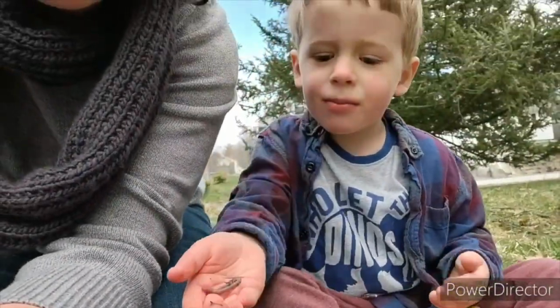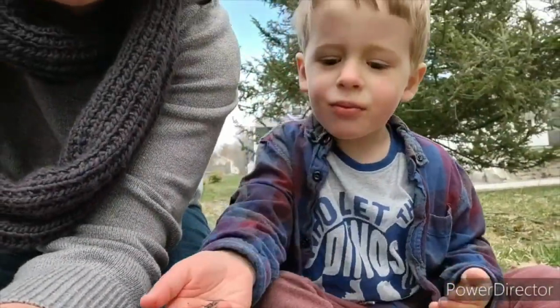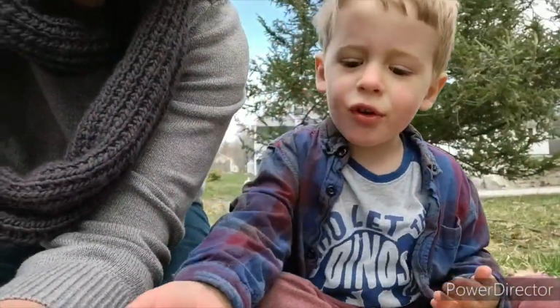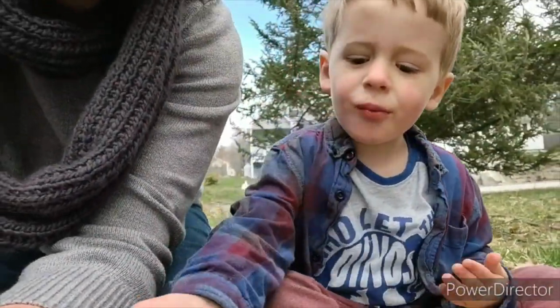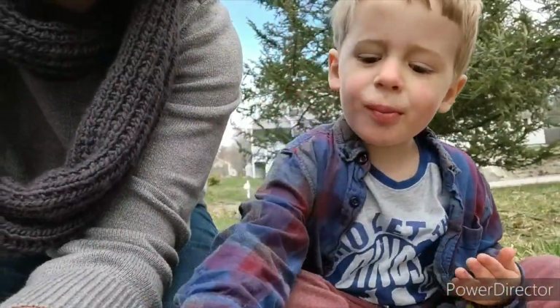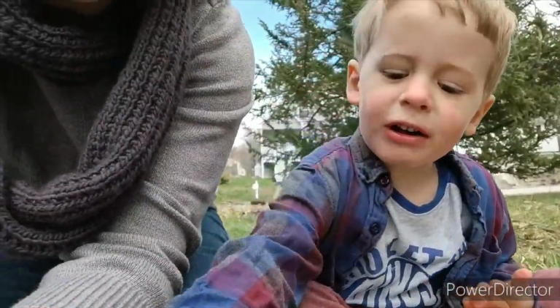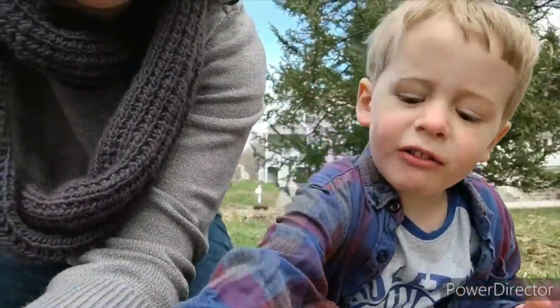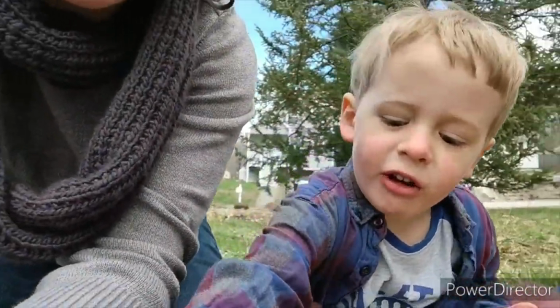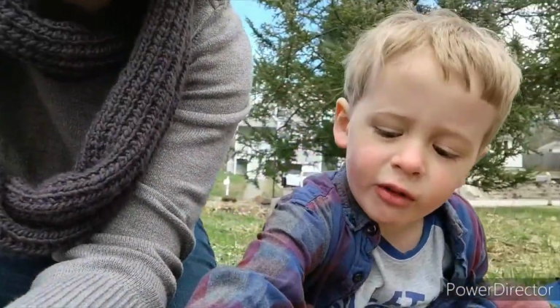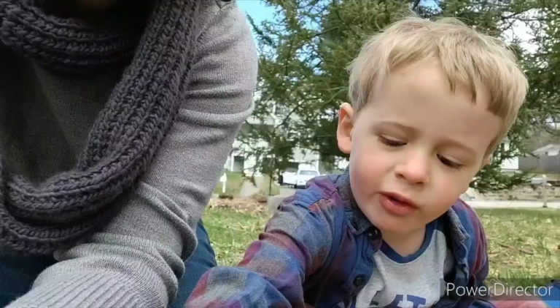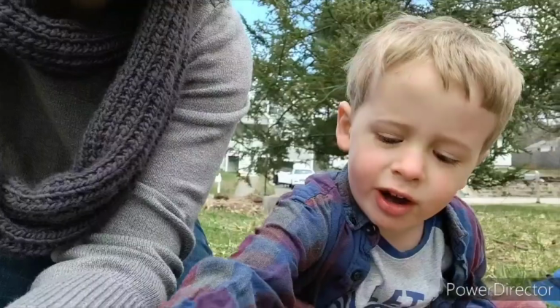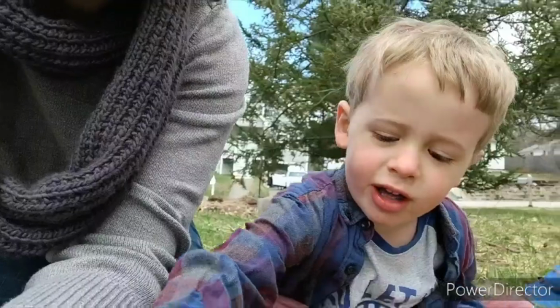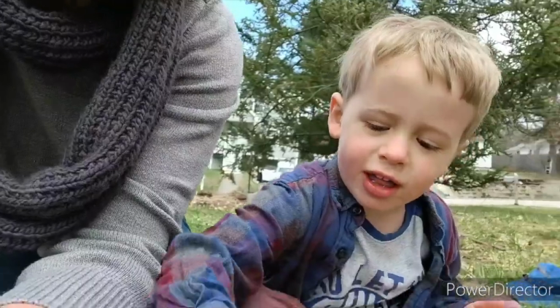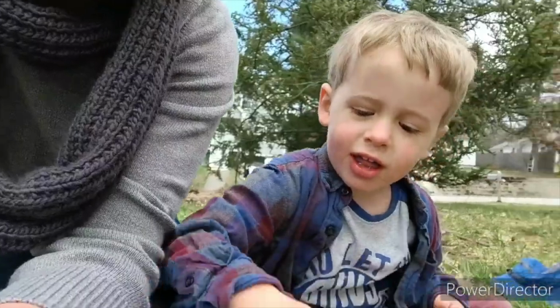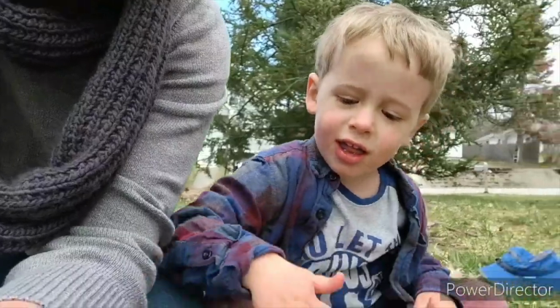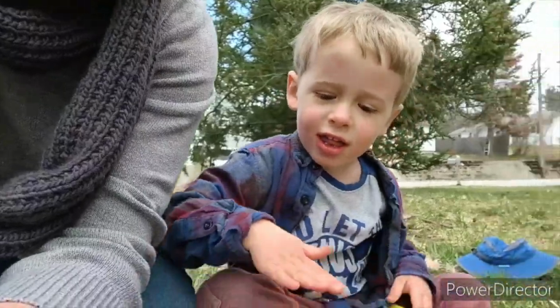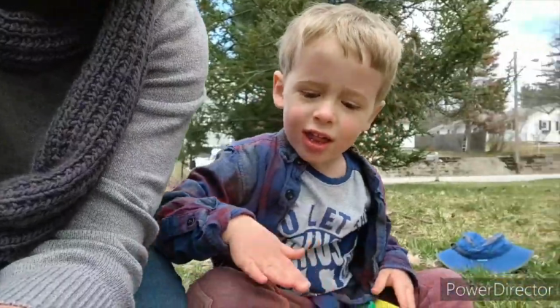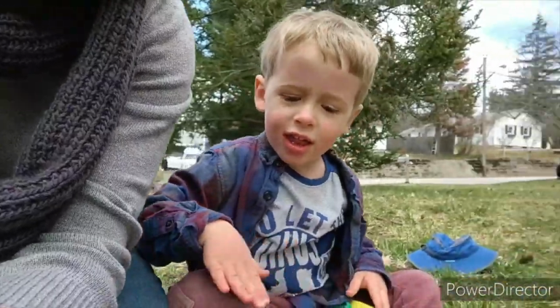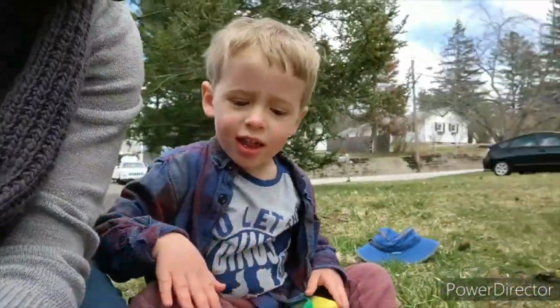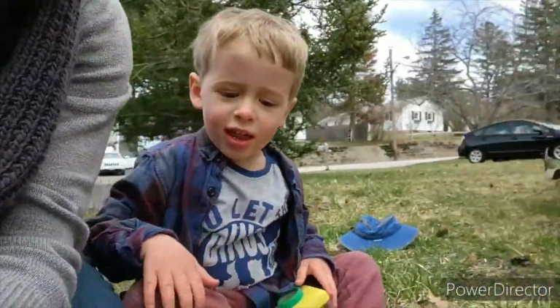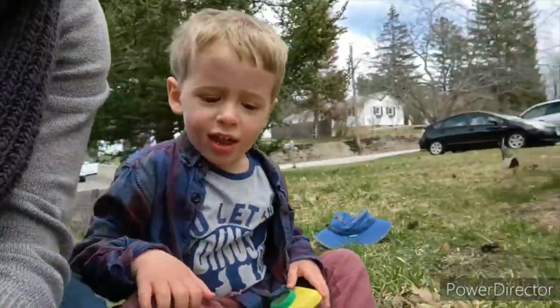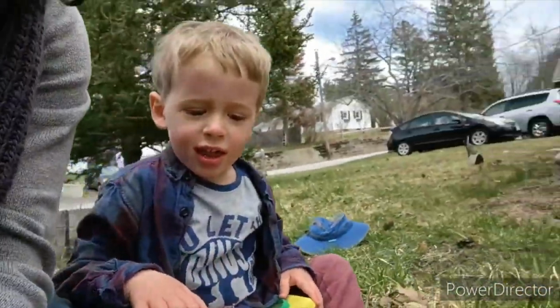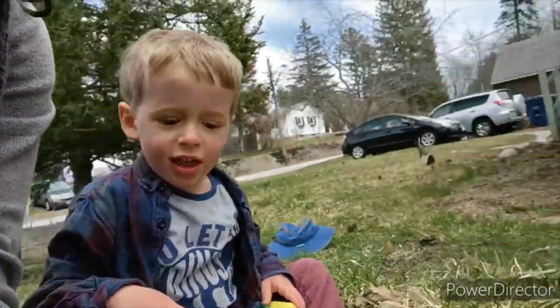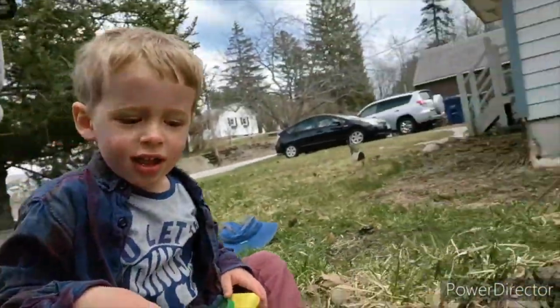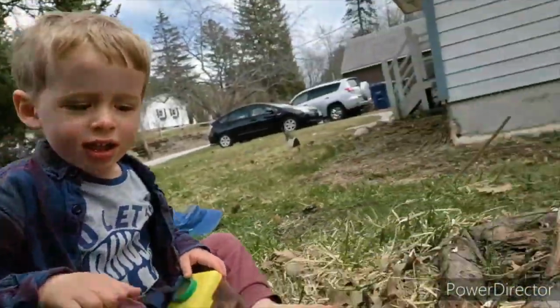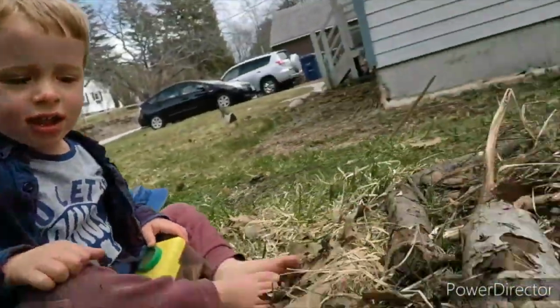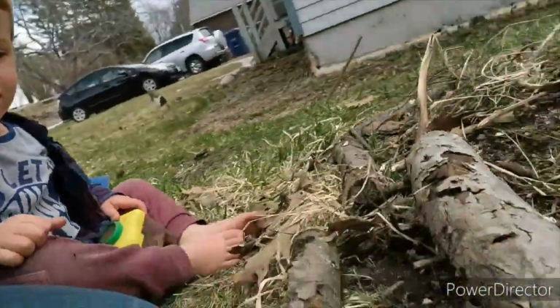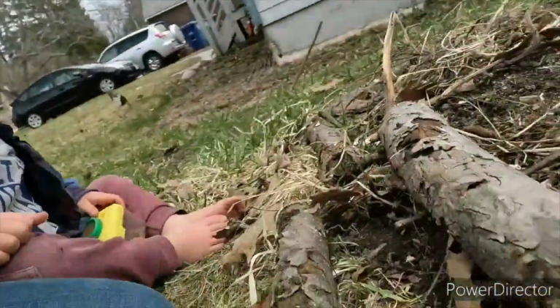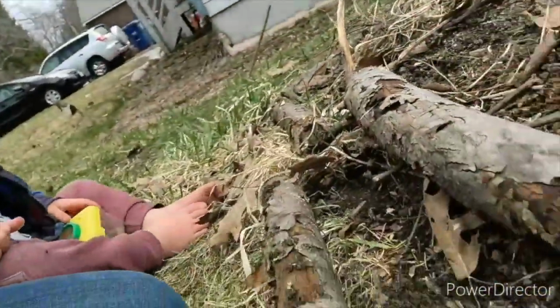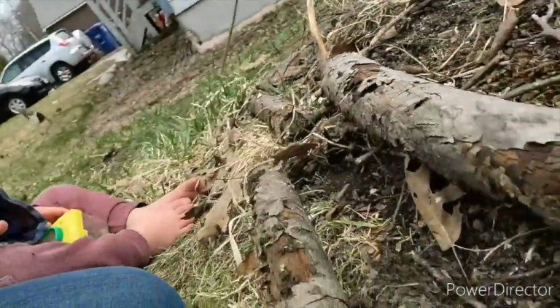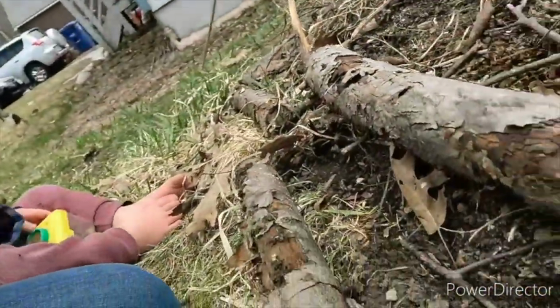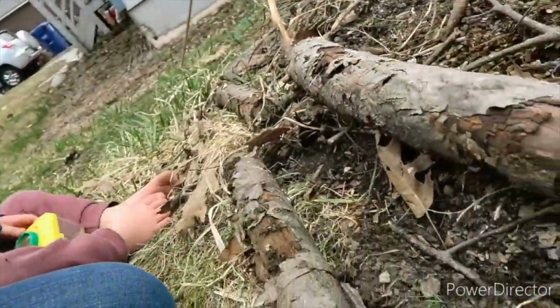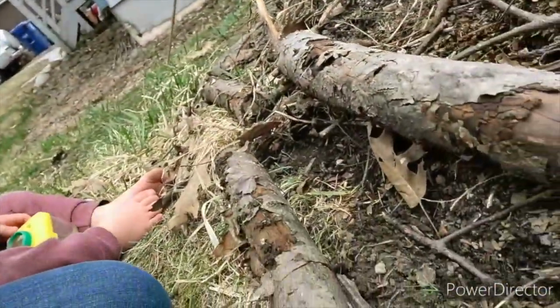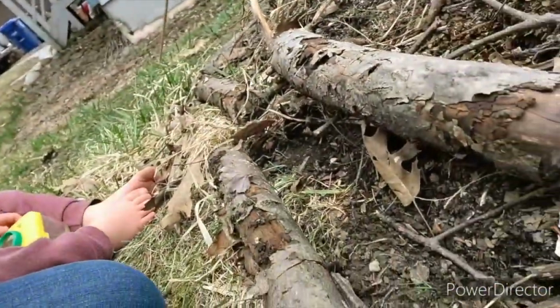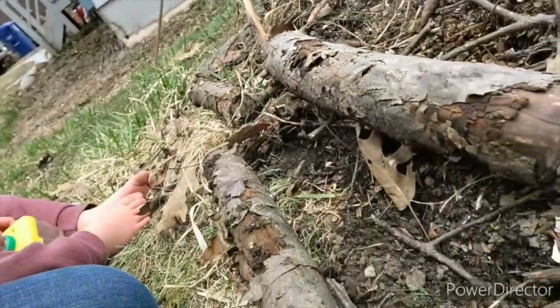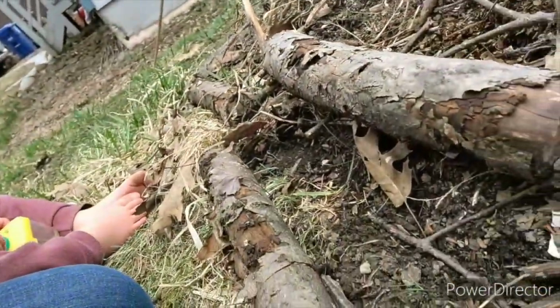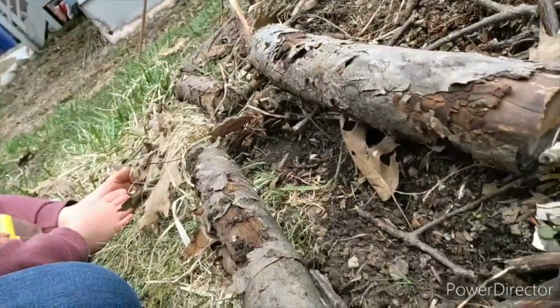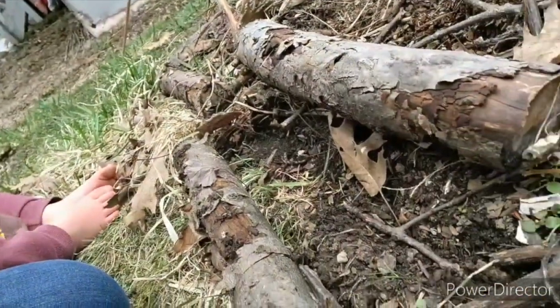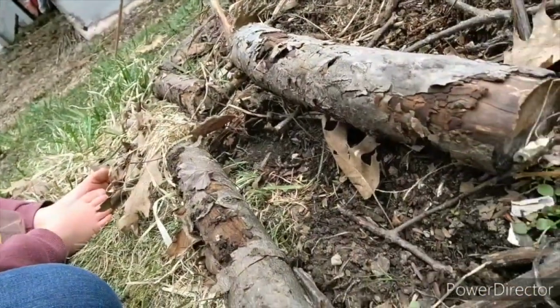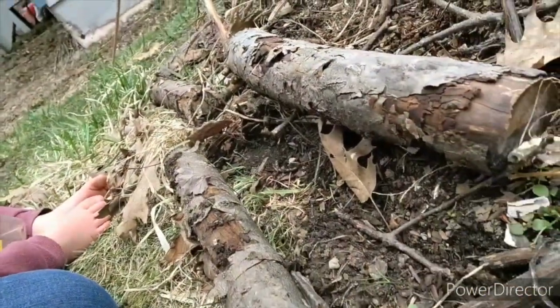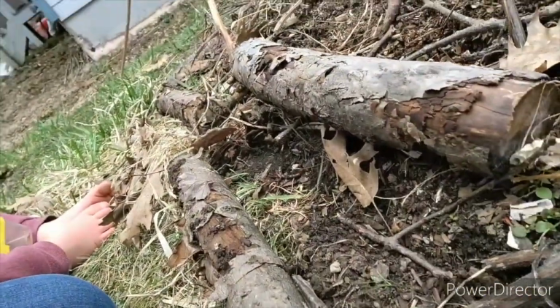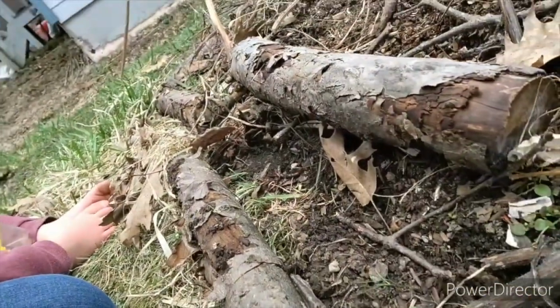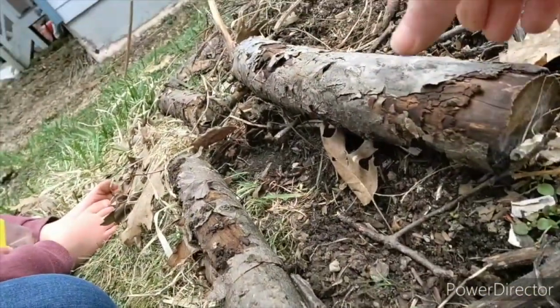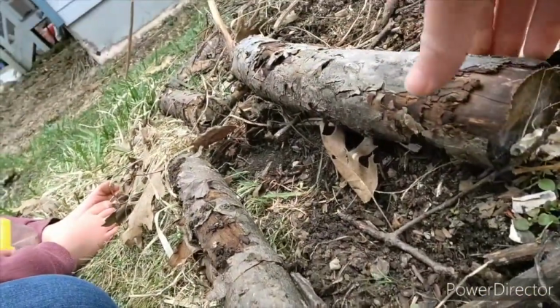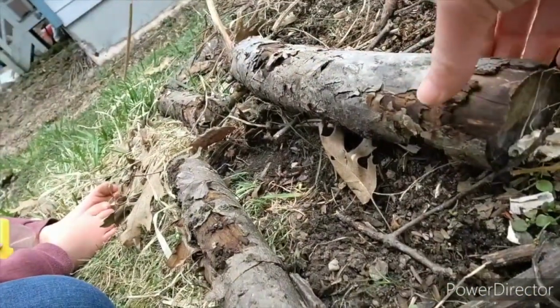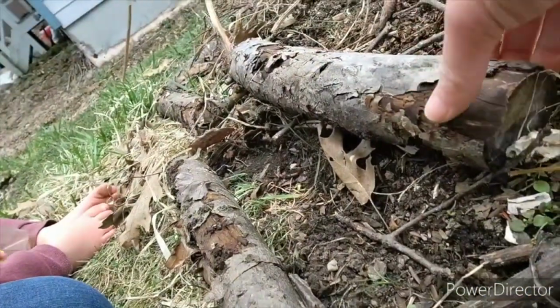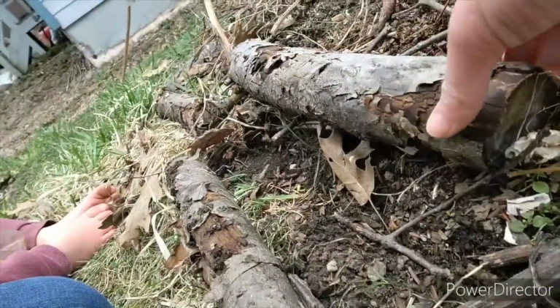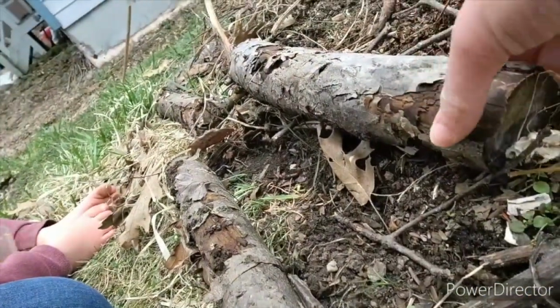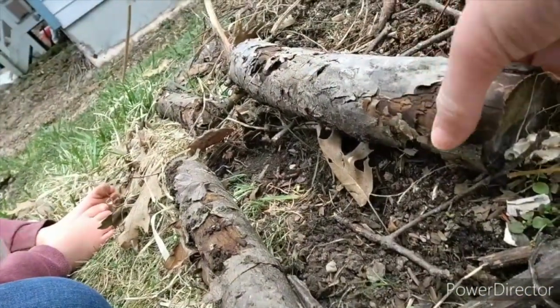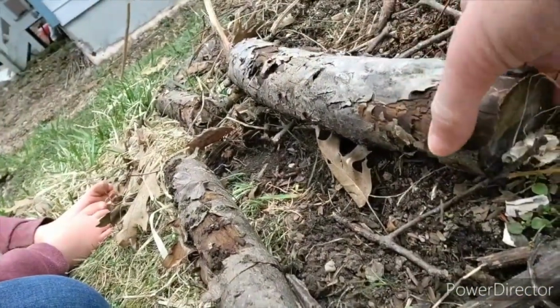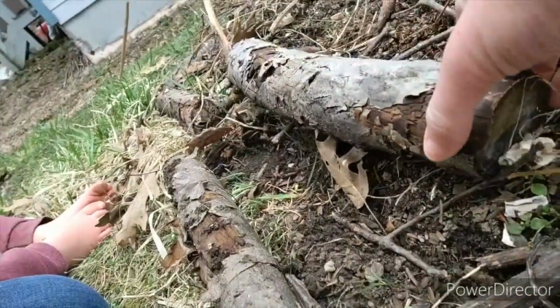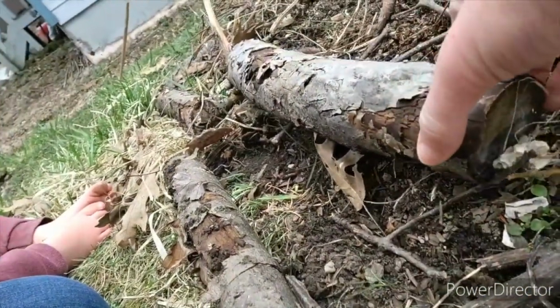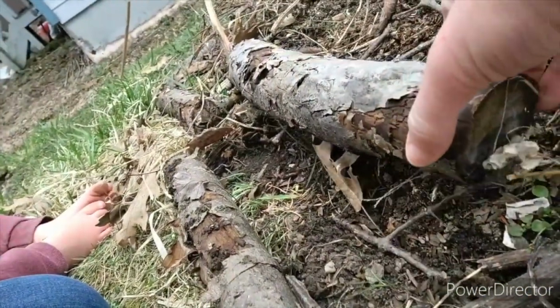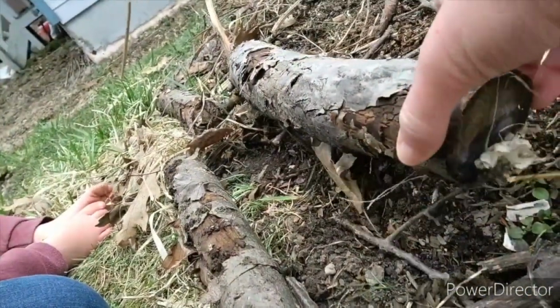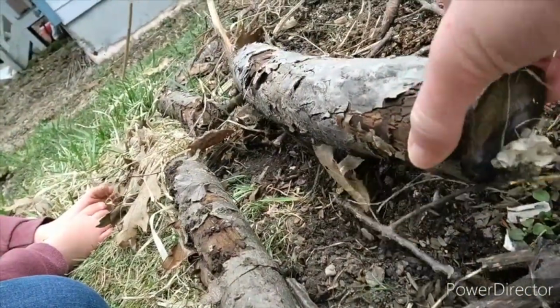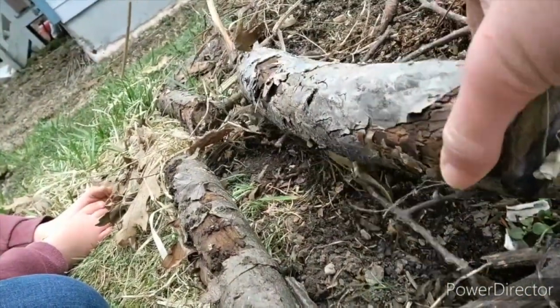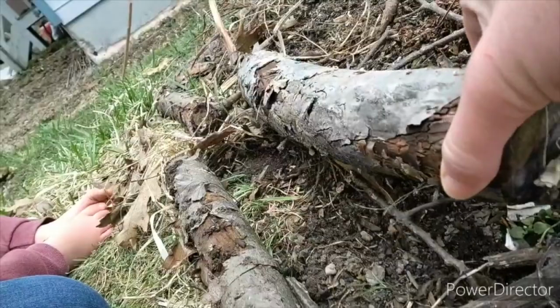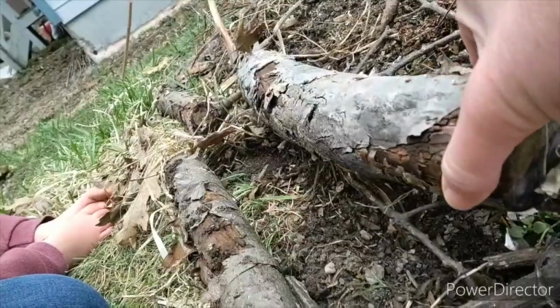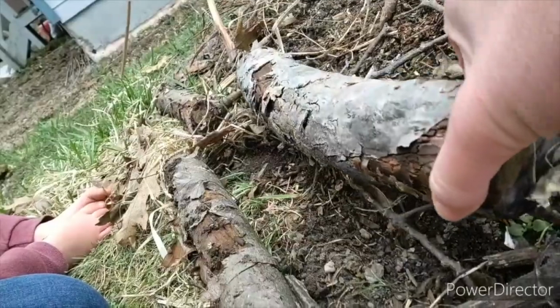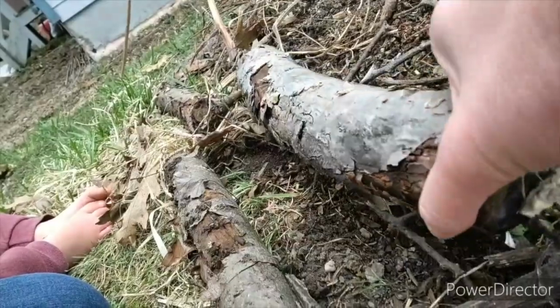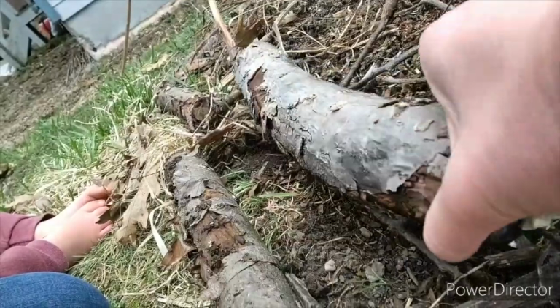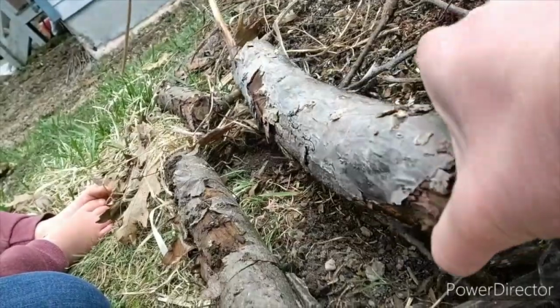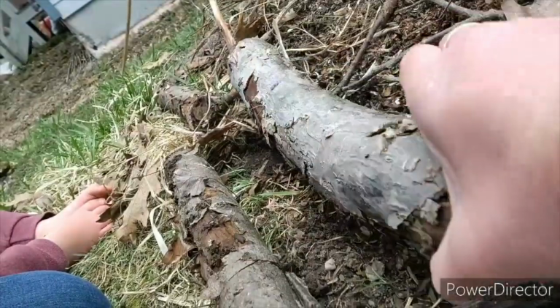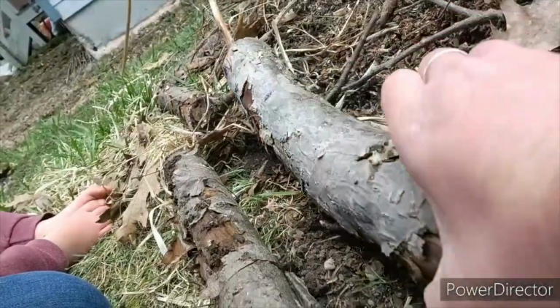Put it back where it was. Yeah, so we're gonna put it right back. And now we're gonna roll this over very gently. Bye worm.